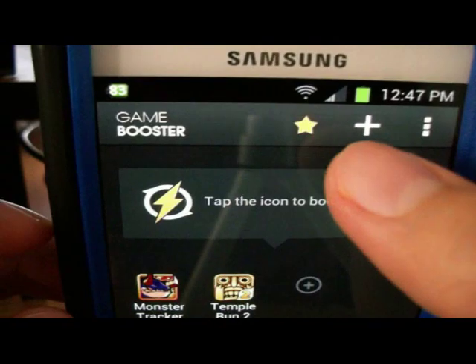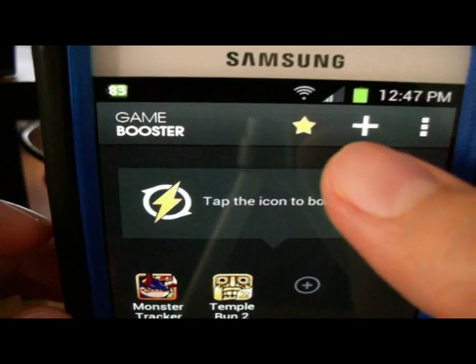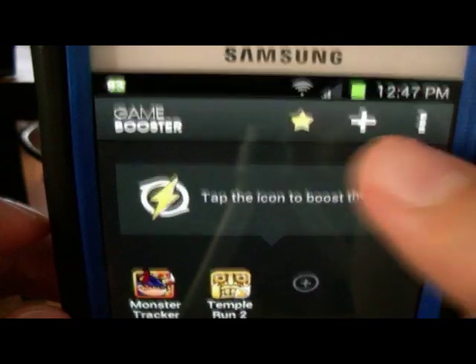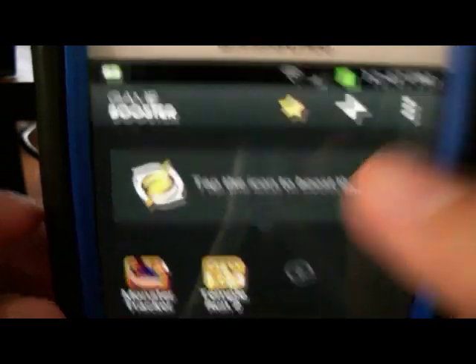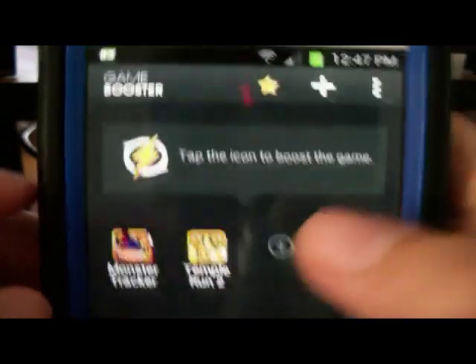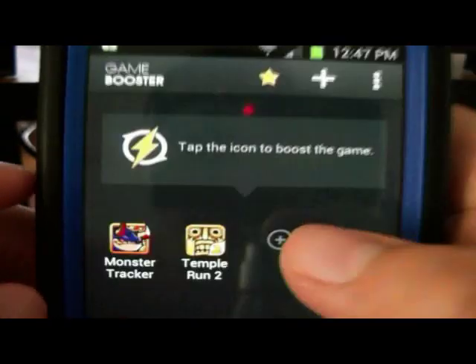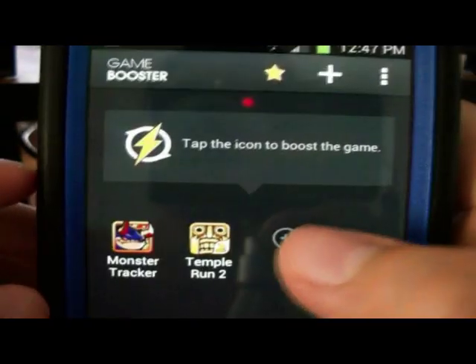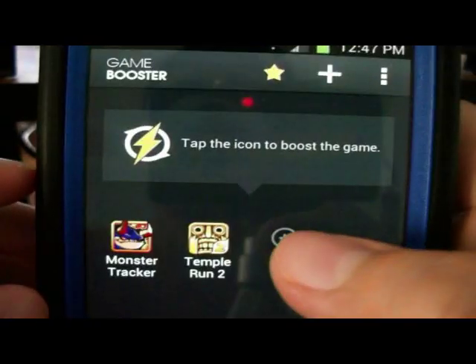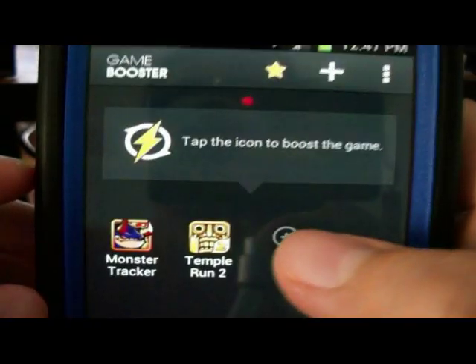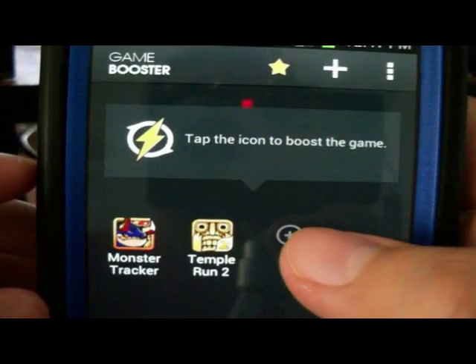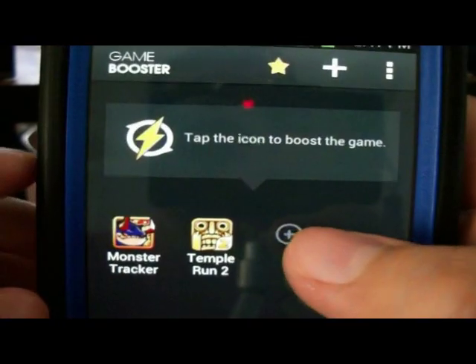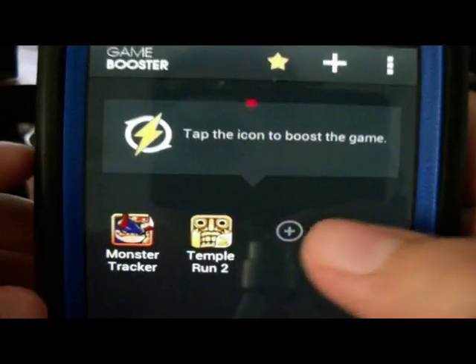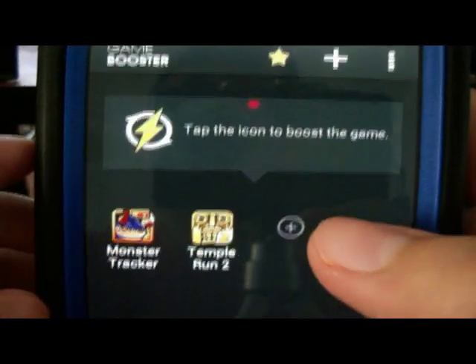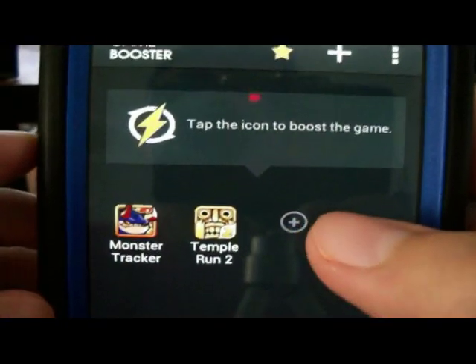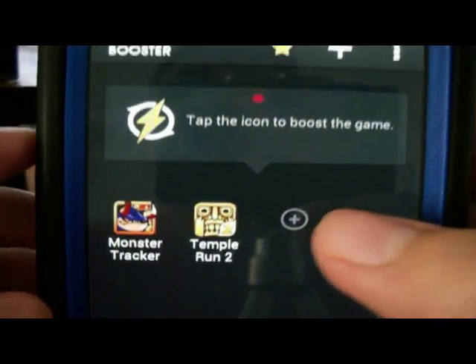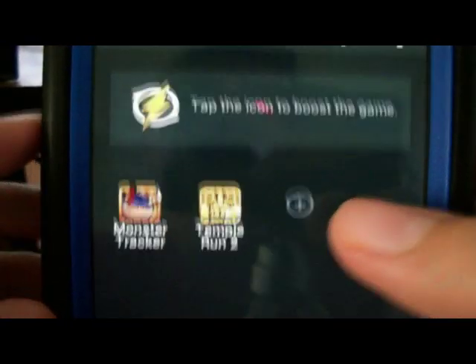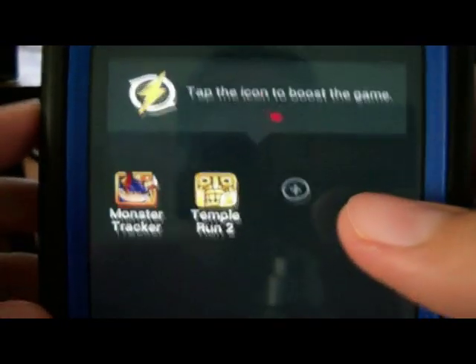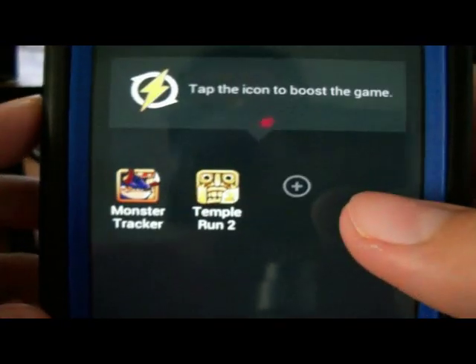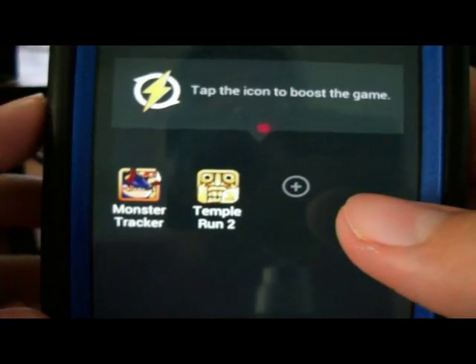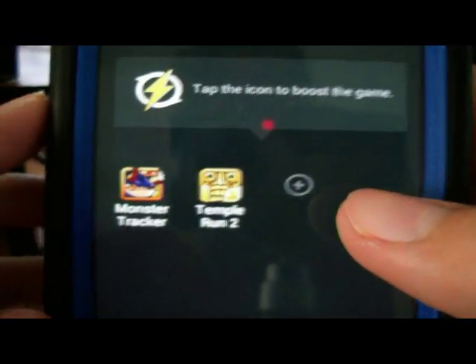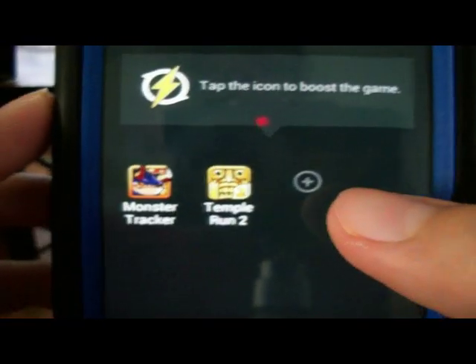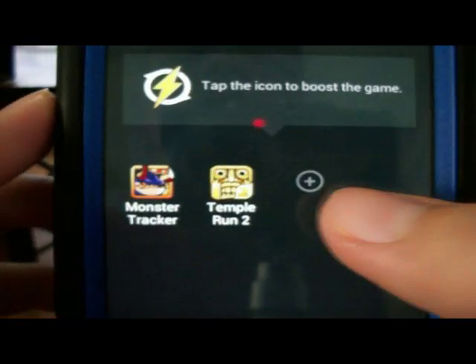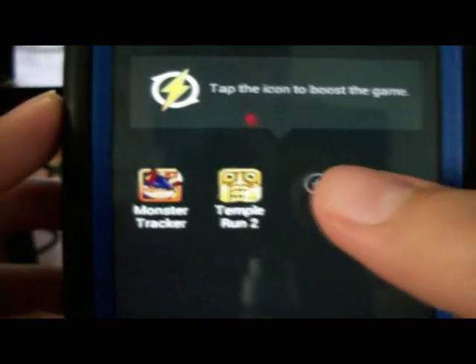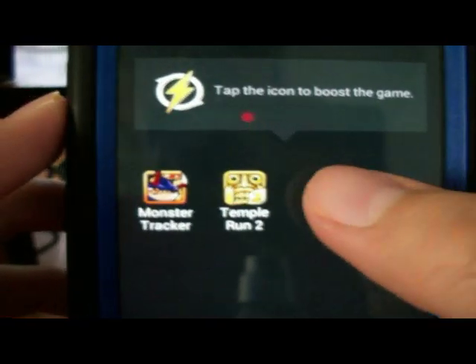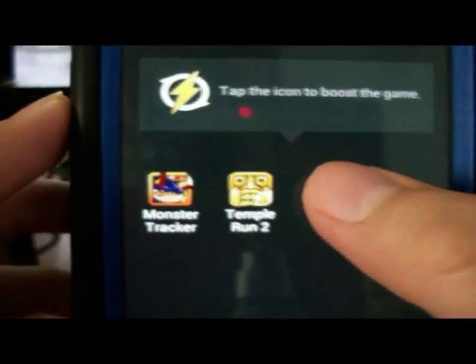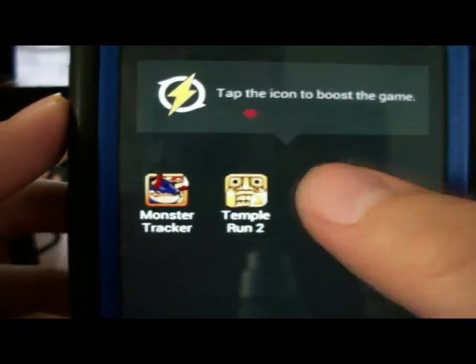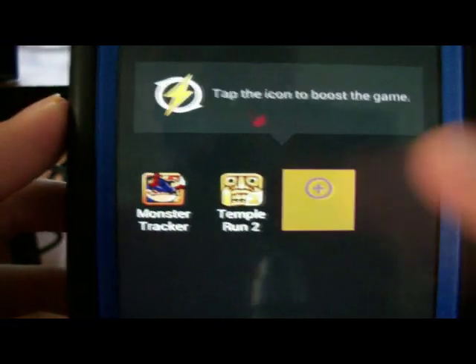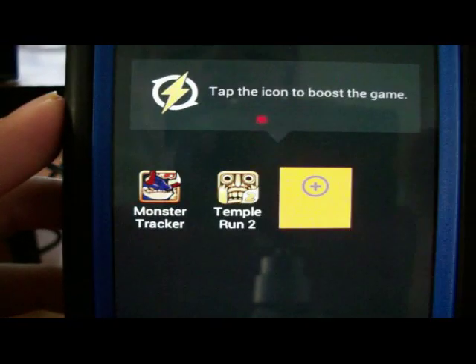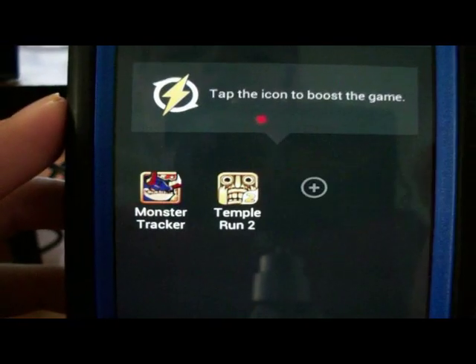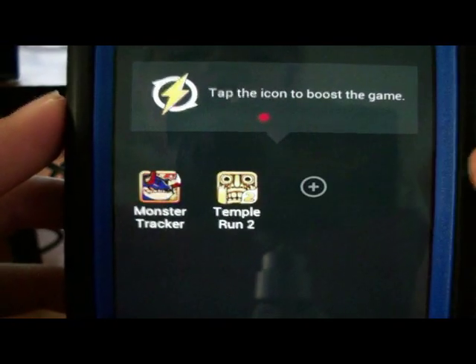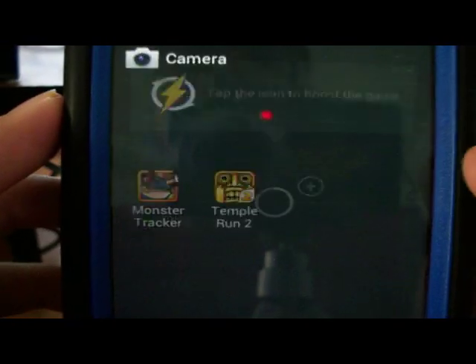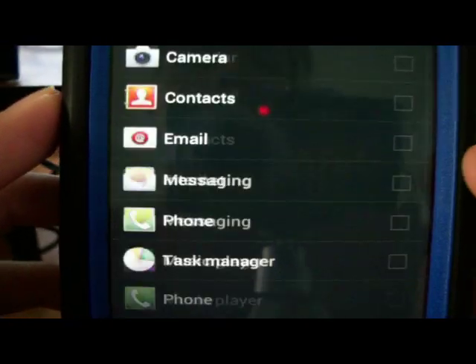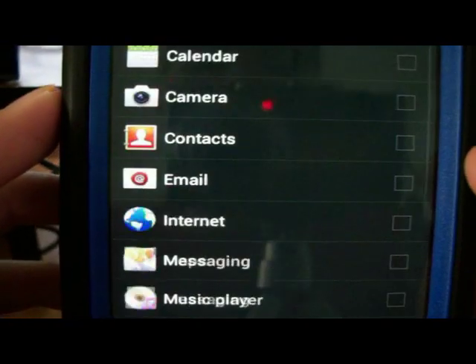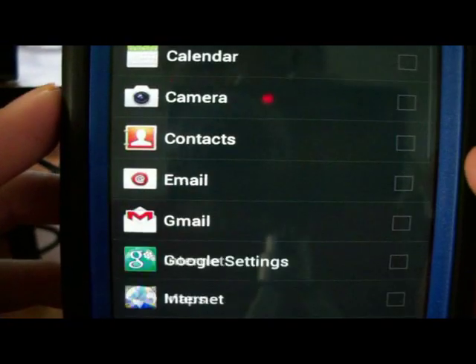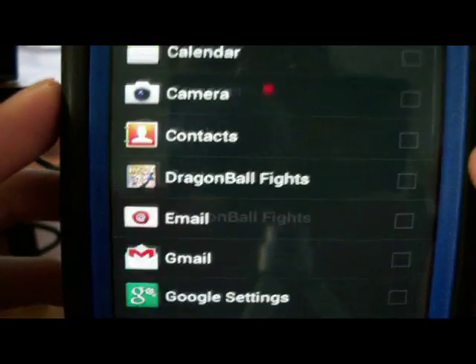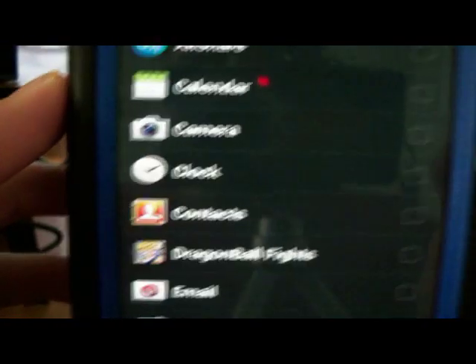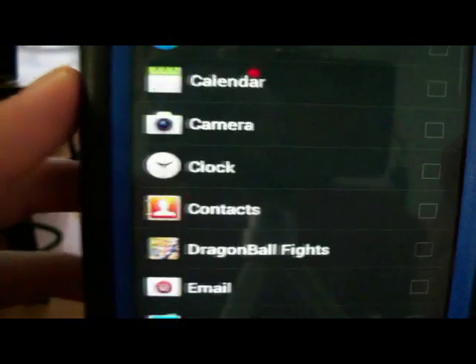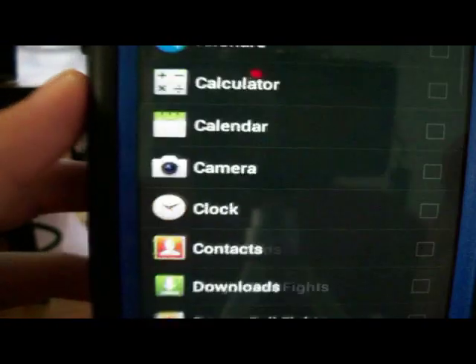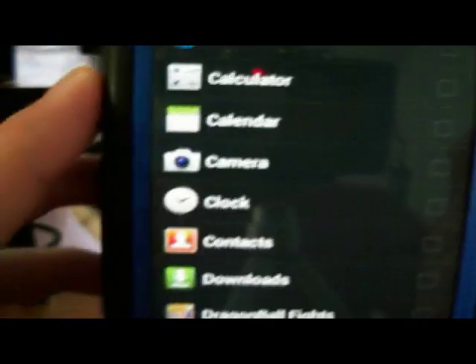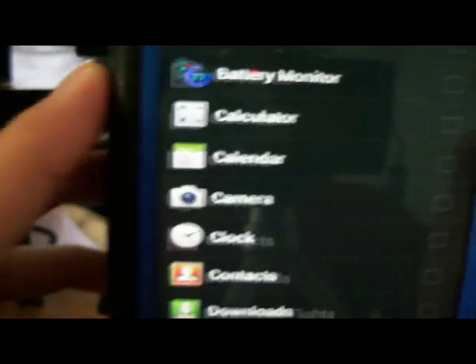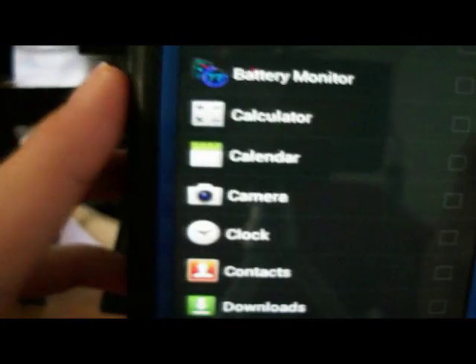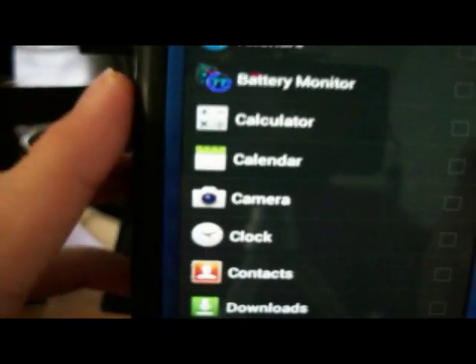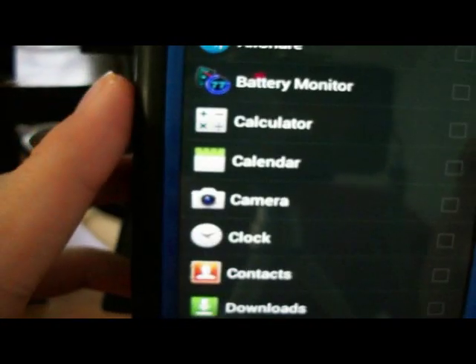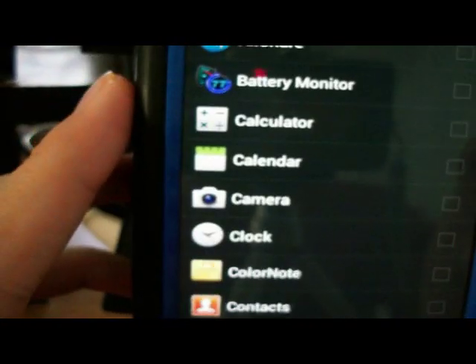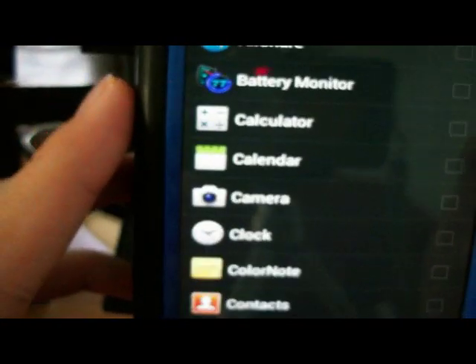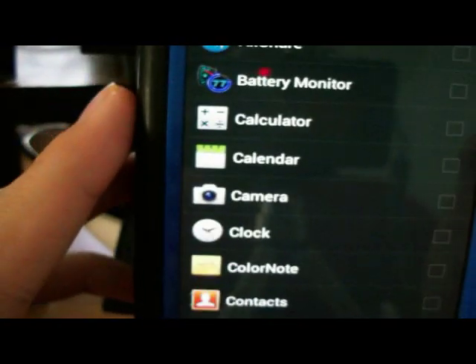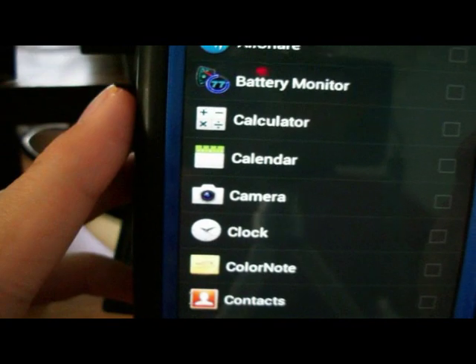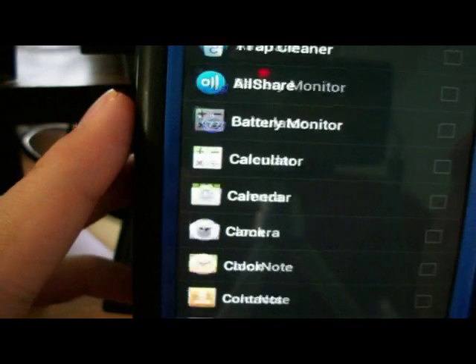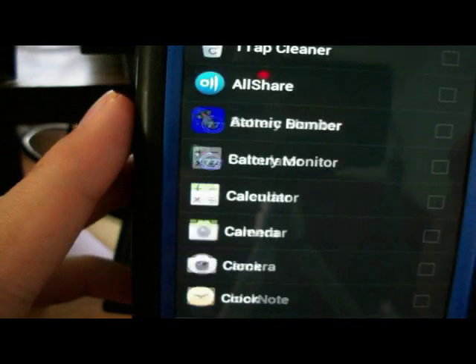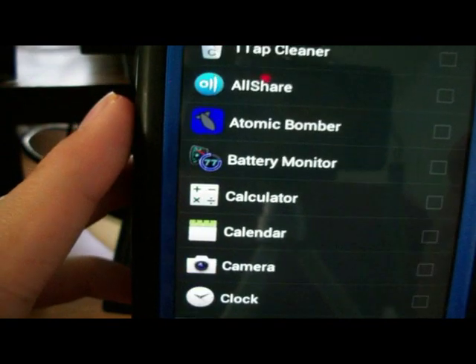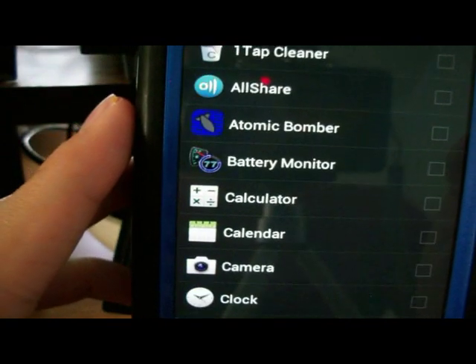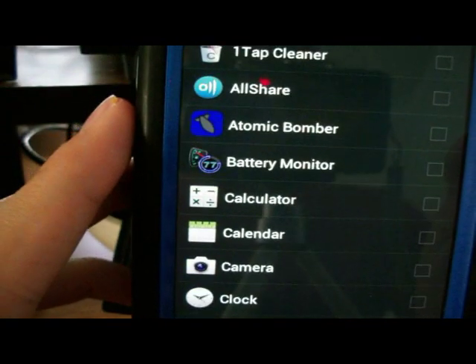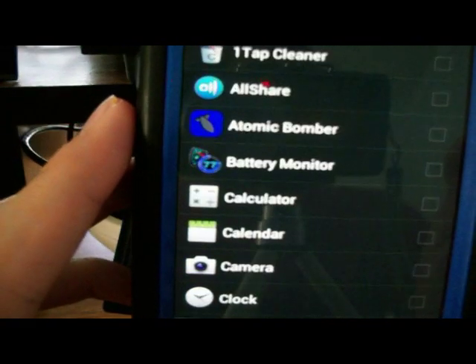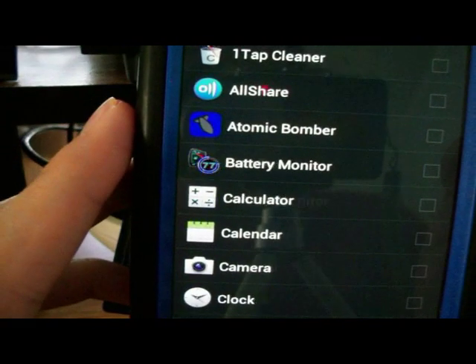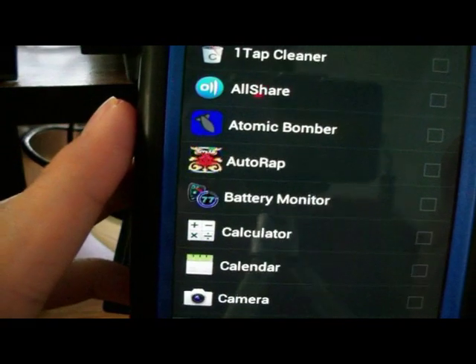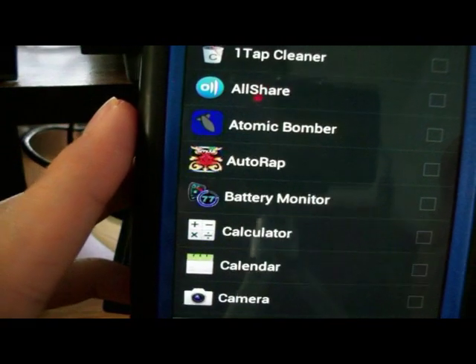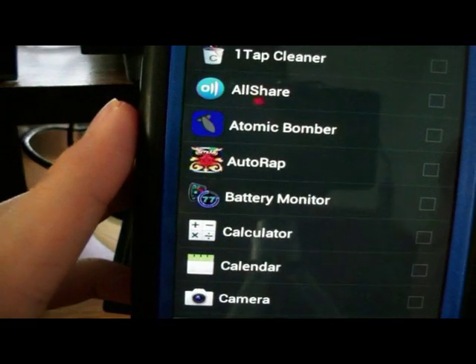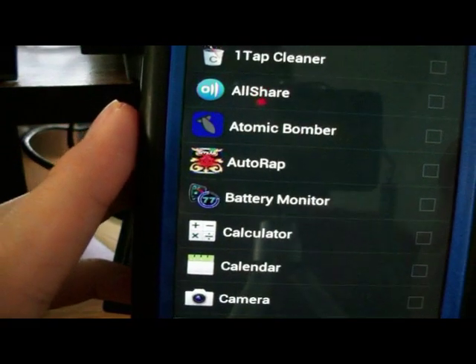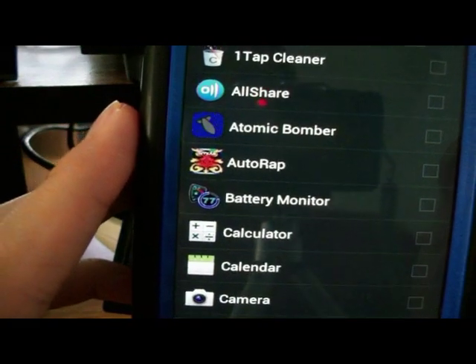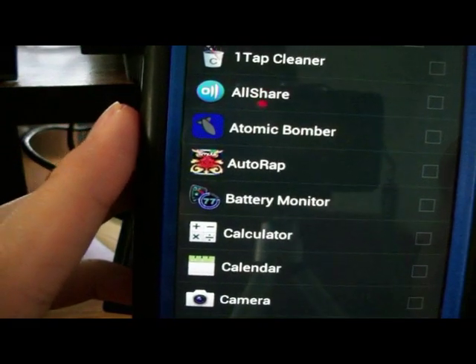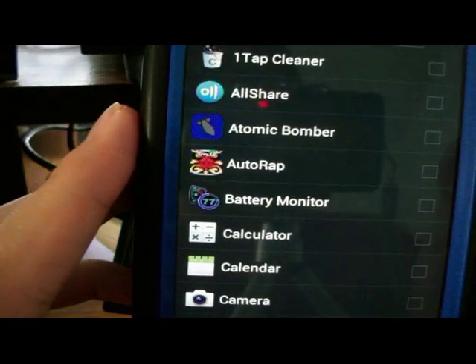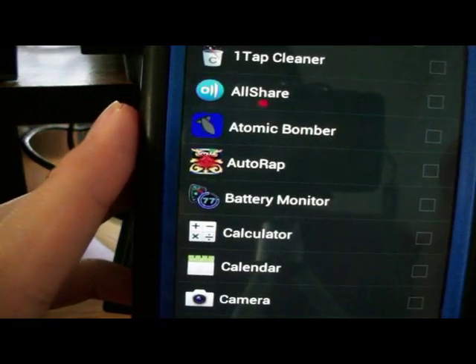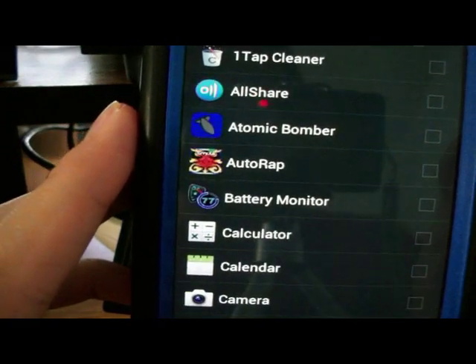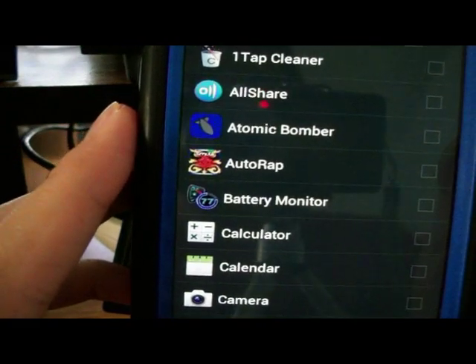All you do when you get here is you can either click this plus button or just this plus one down here to add a game, and it searches for all the apps that you have currently installed.